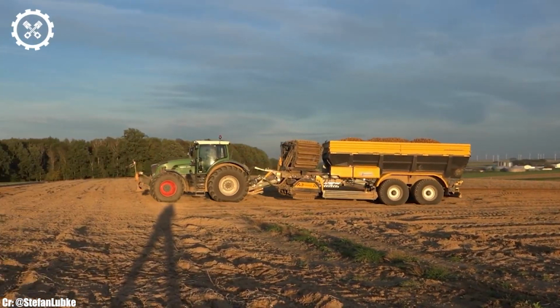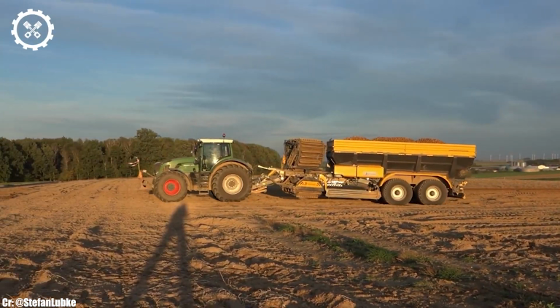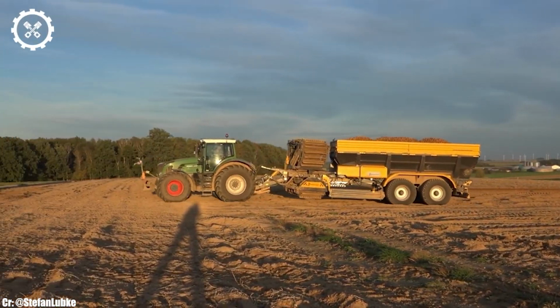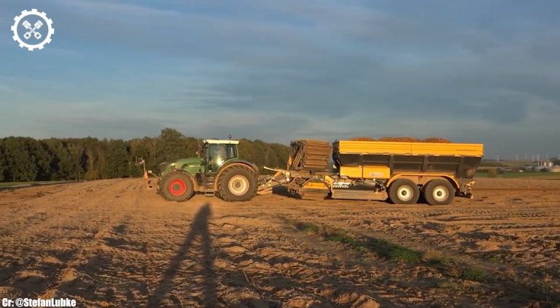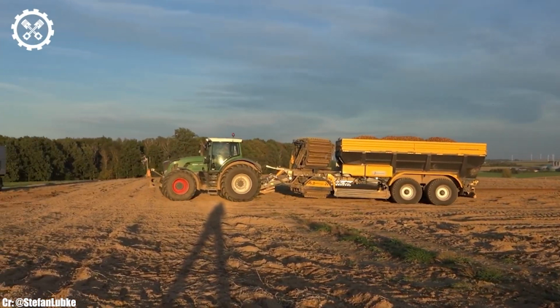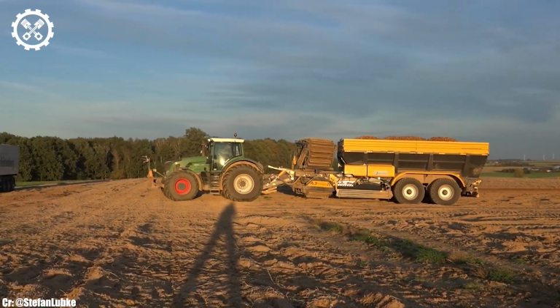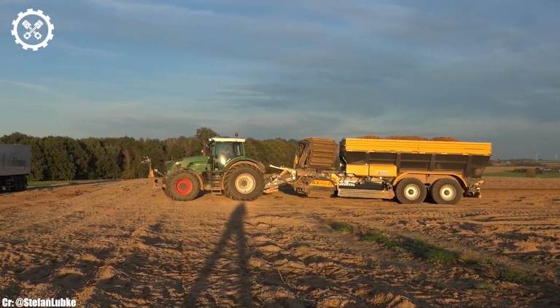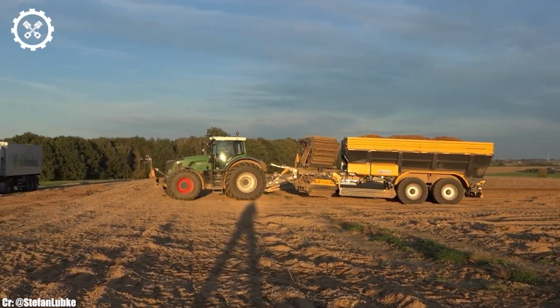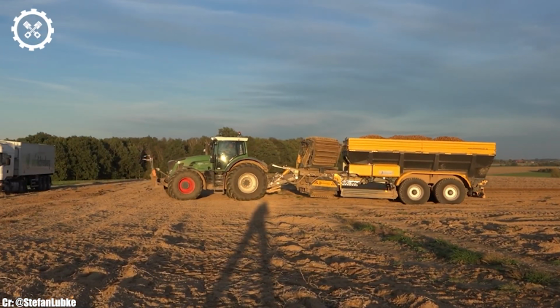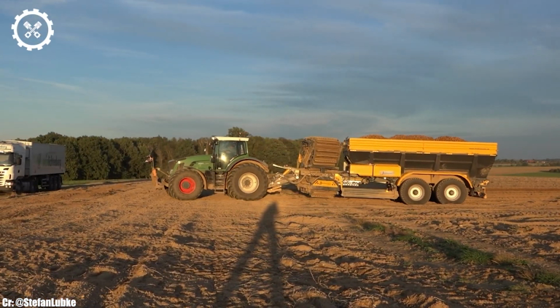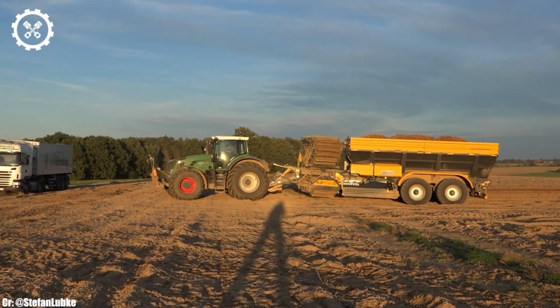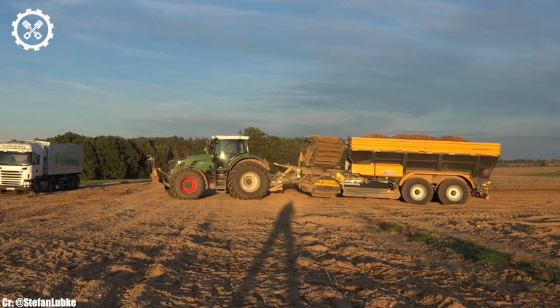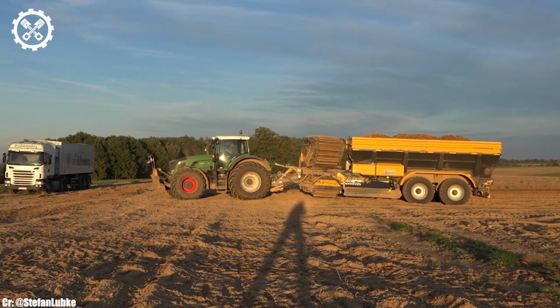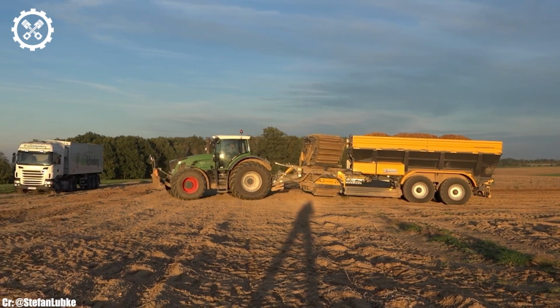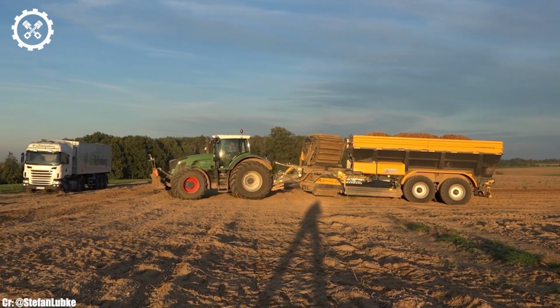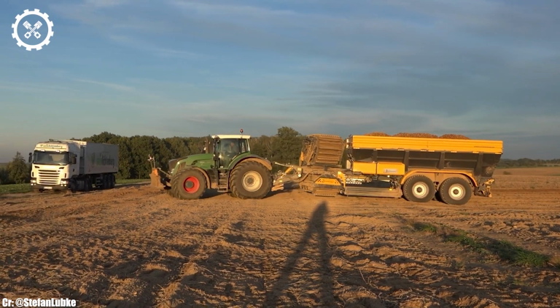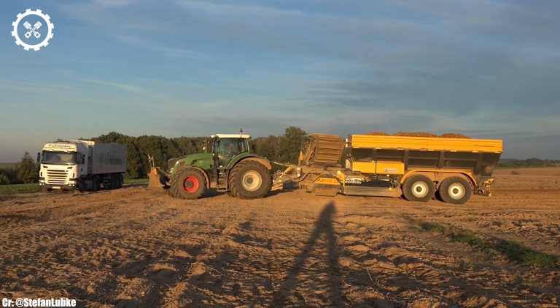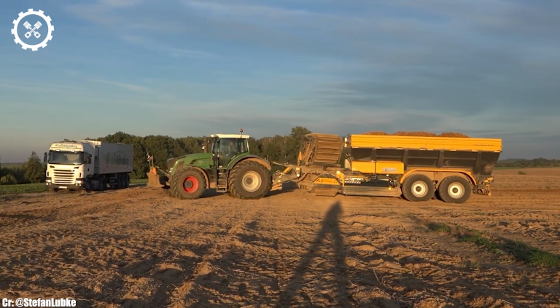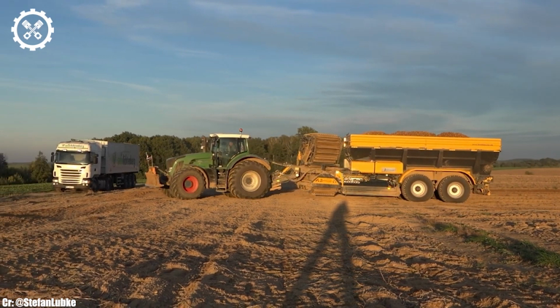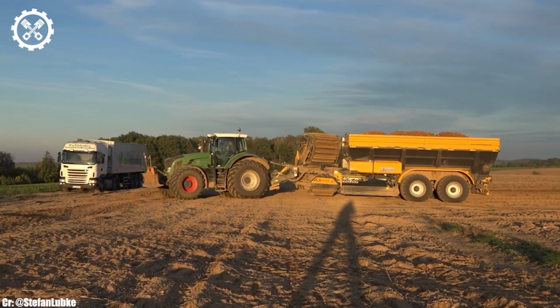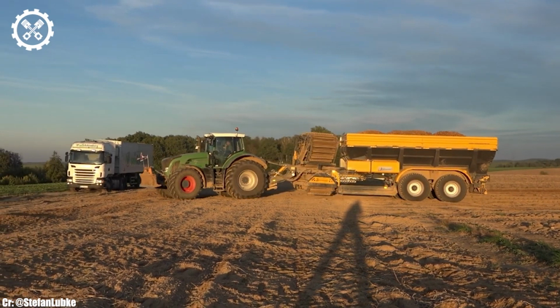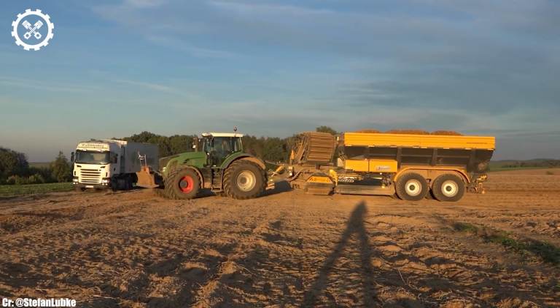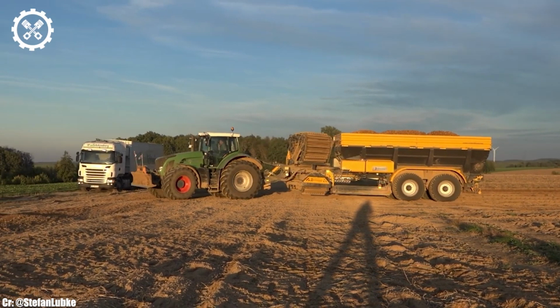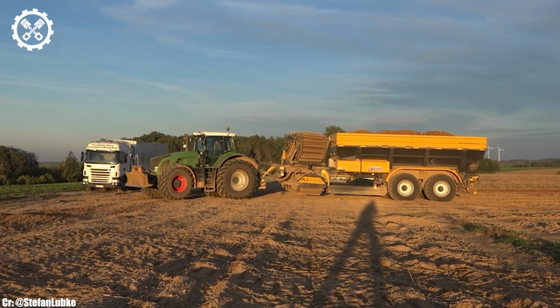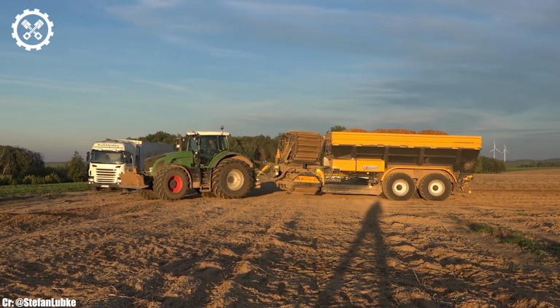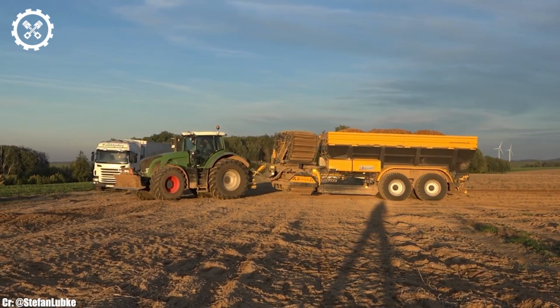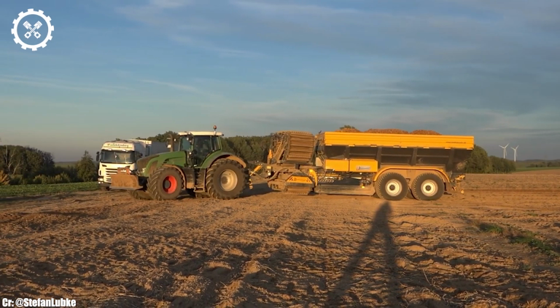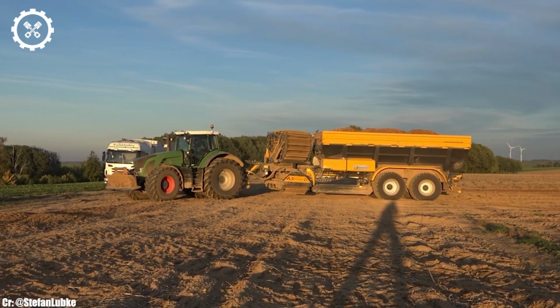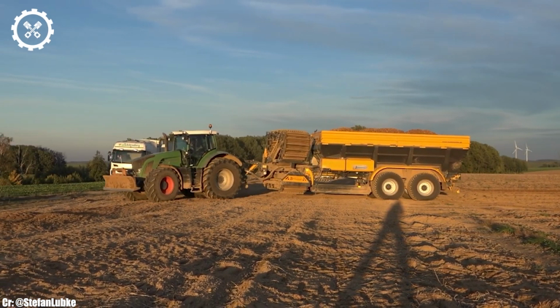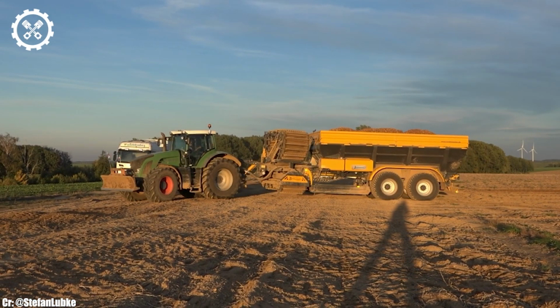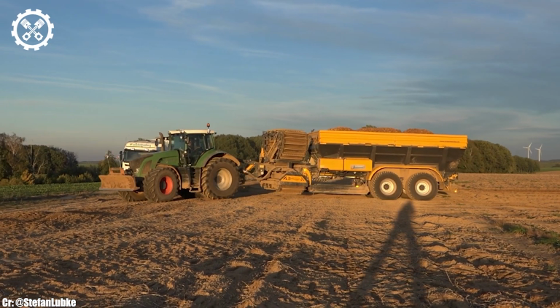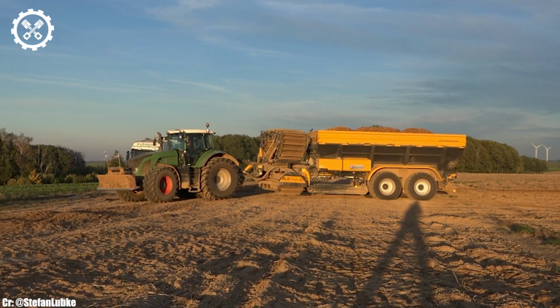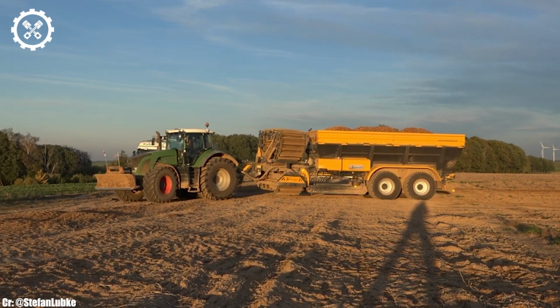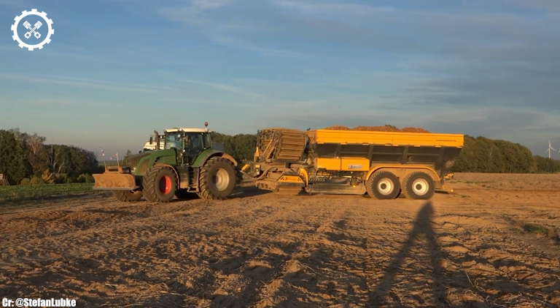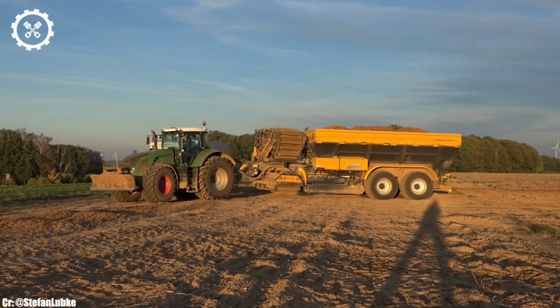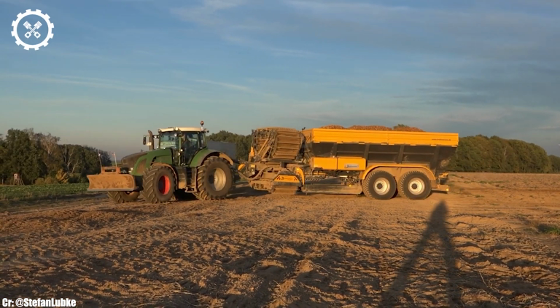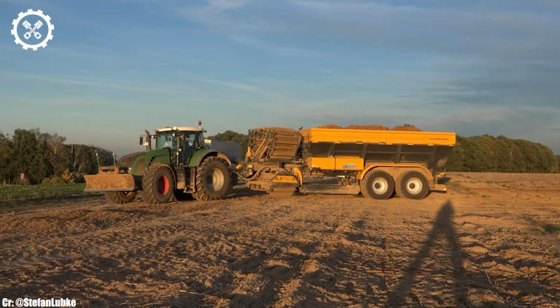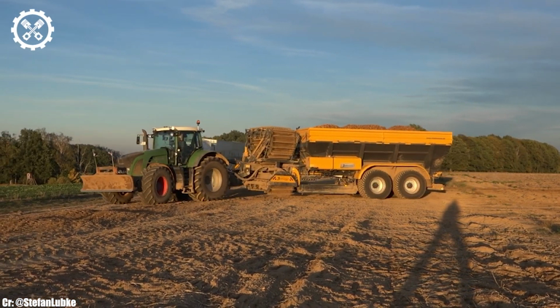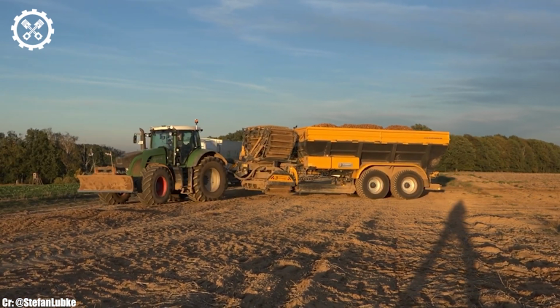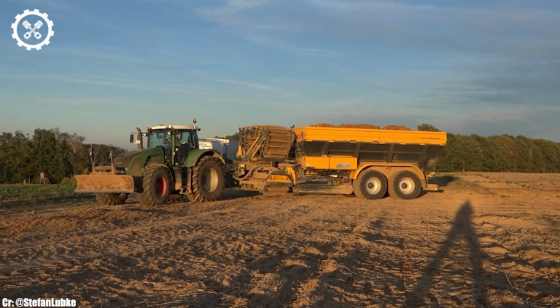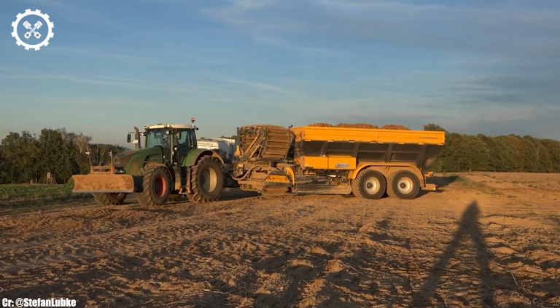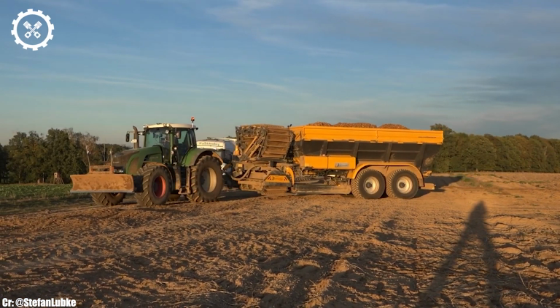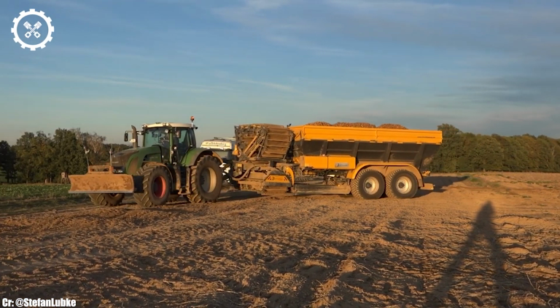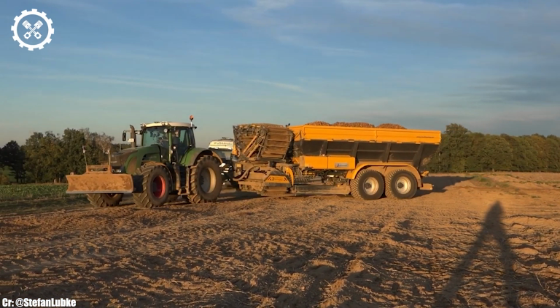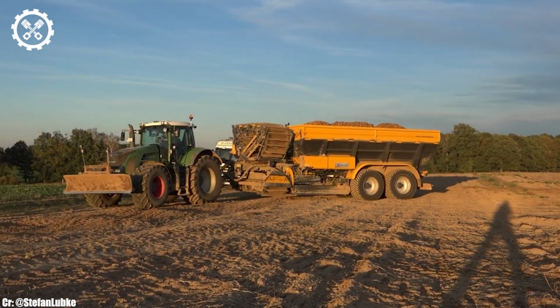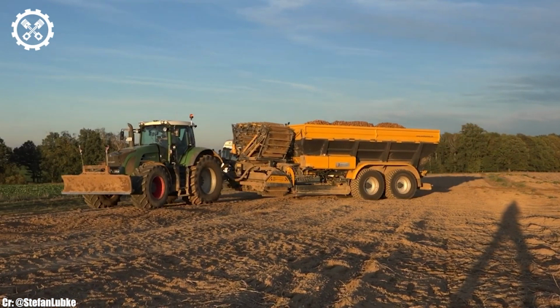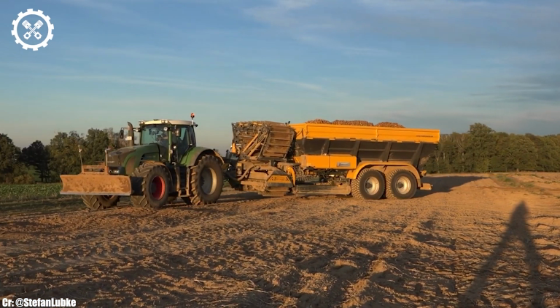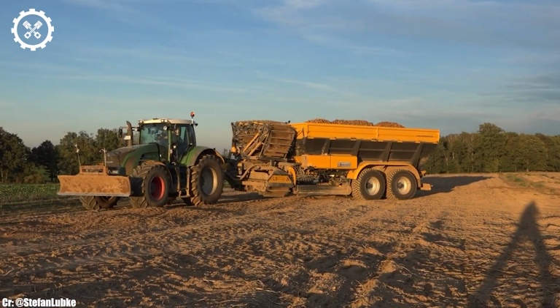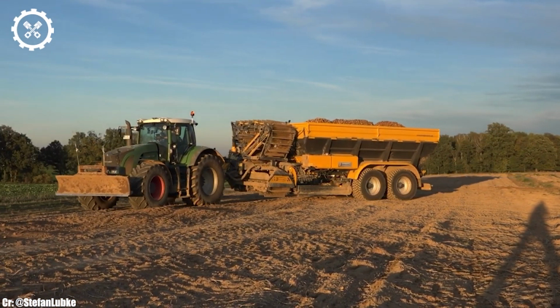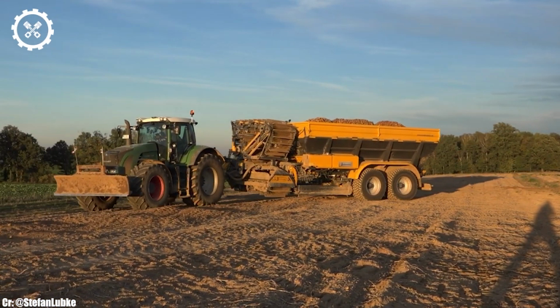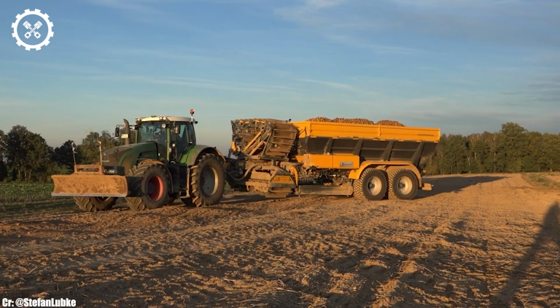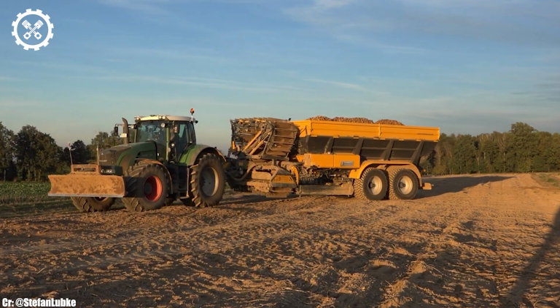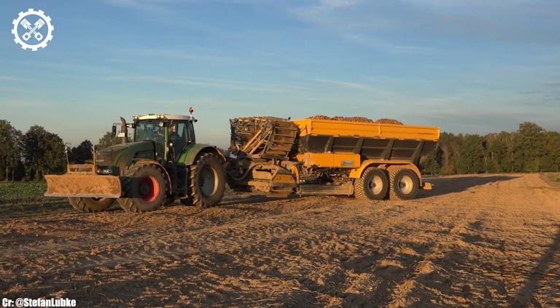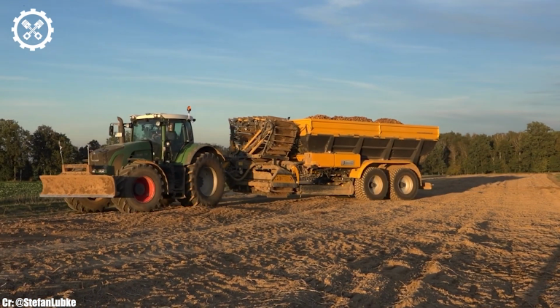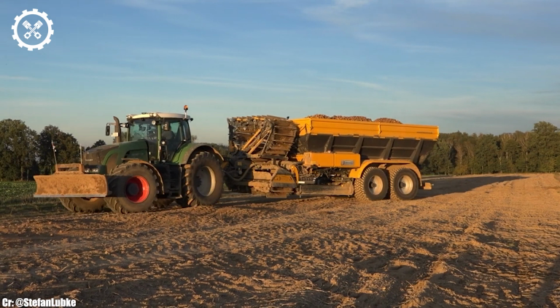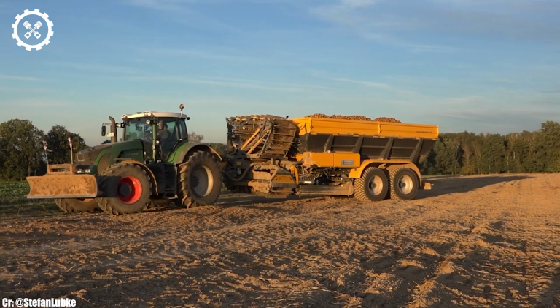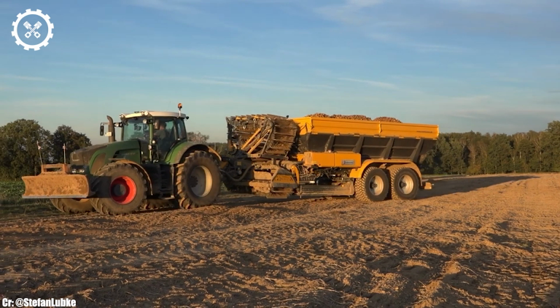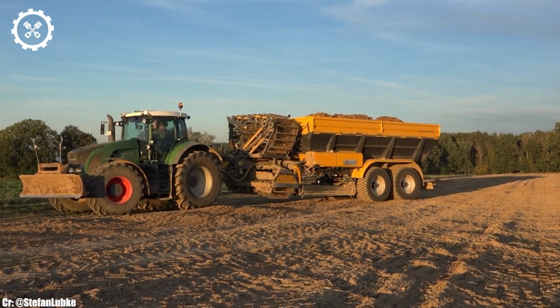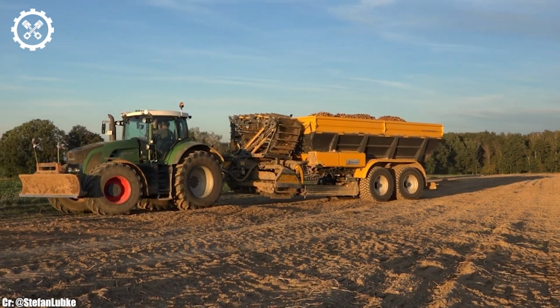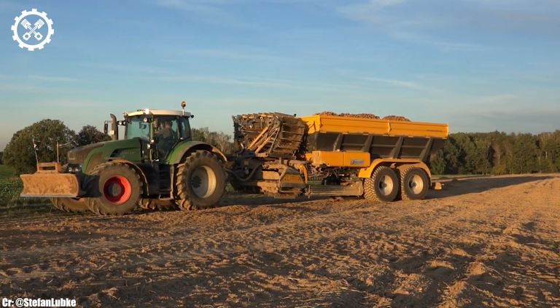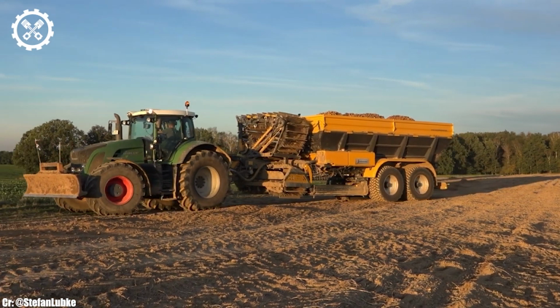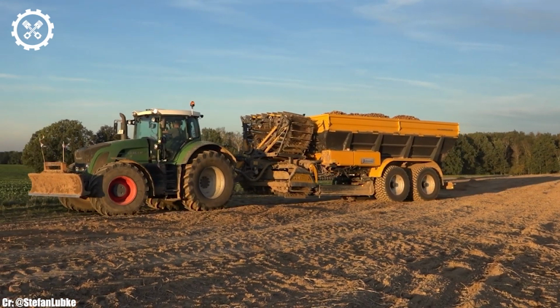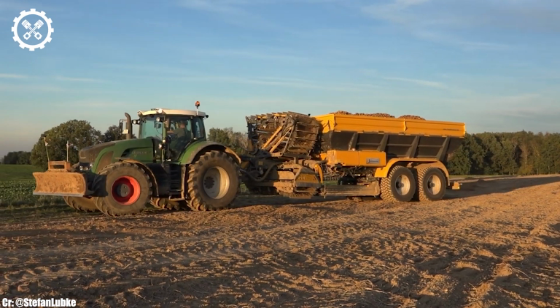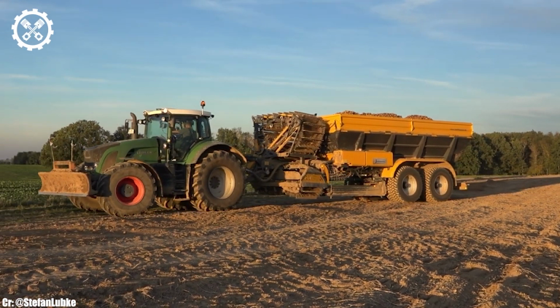Grimme's commitment to sustainability is evident, with features that reduce fuel consumption and minimize environmental impact.